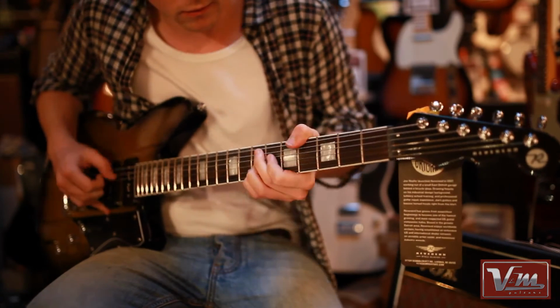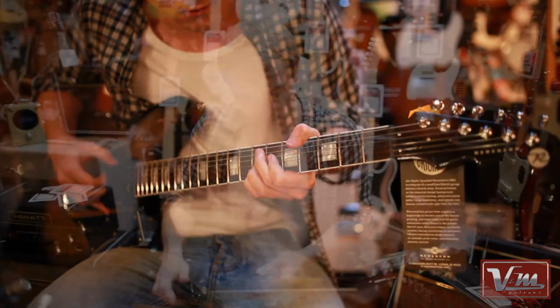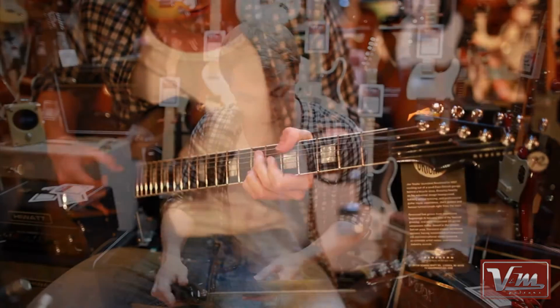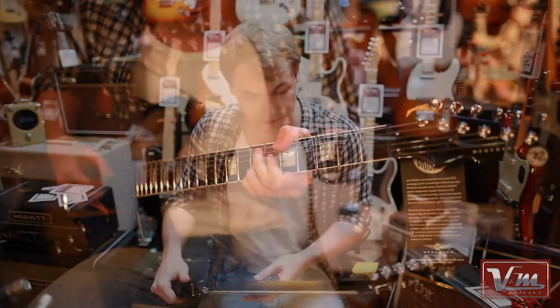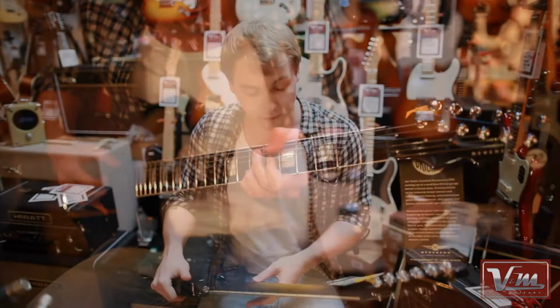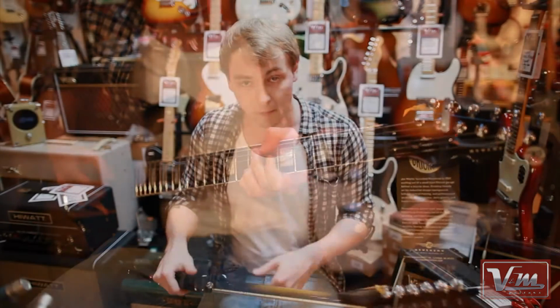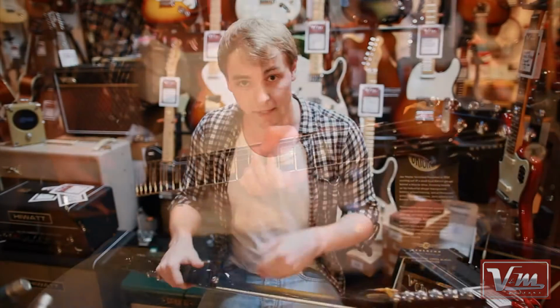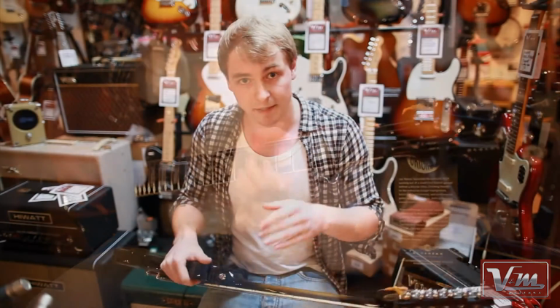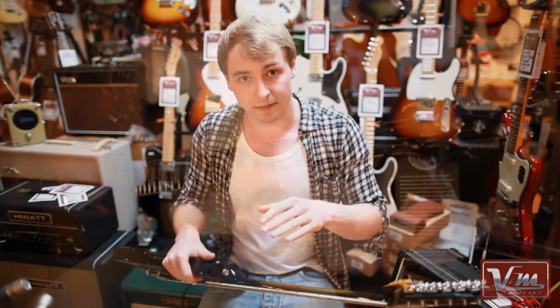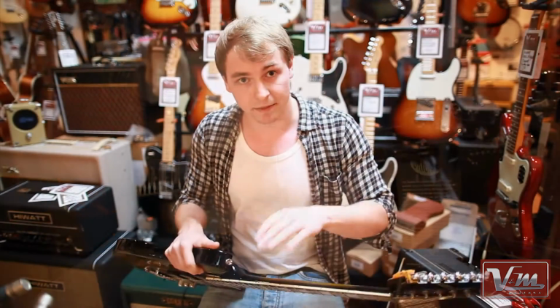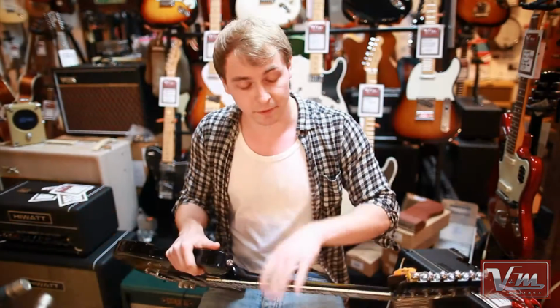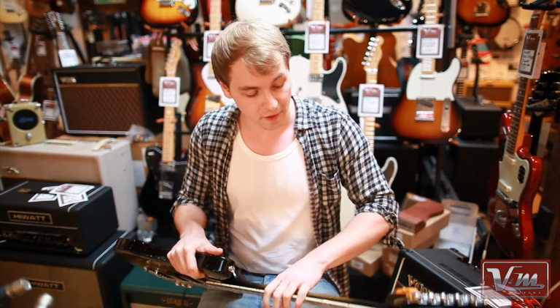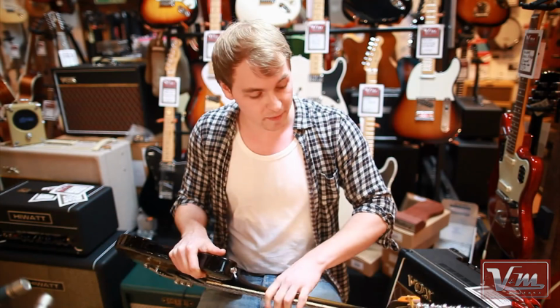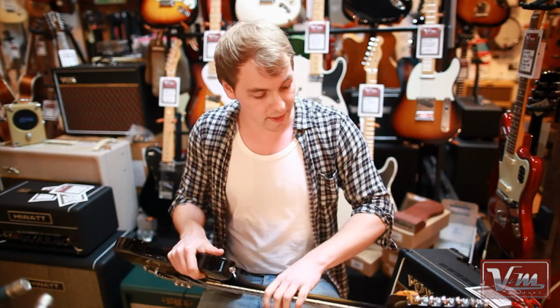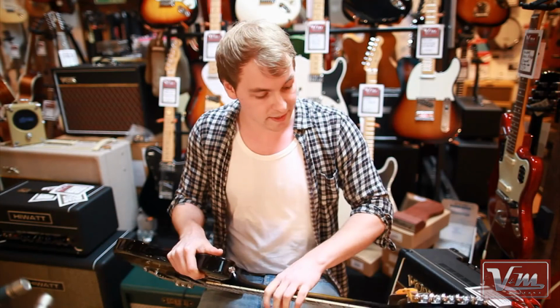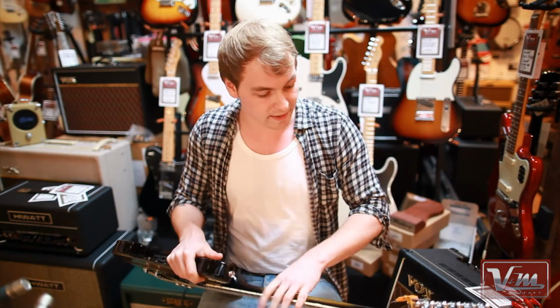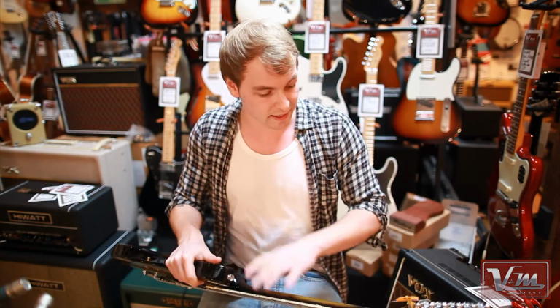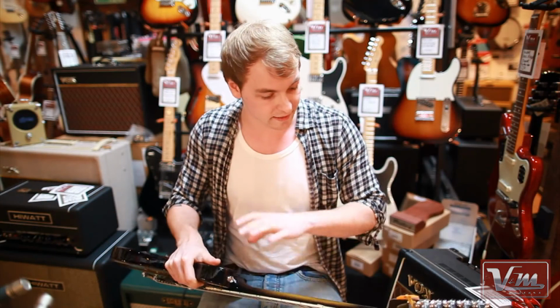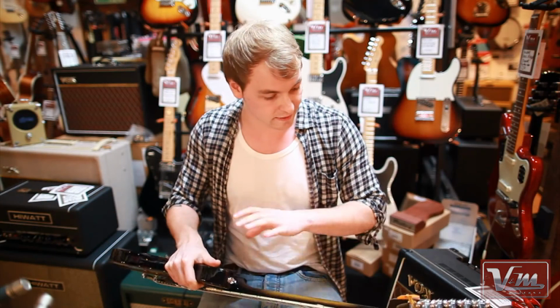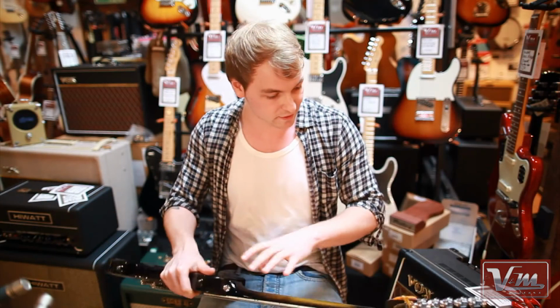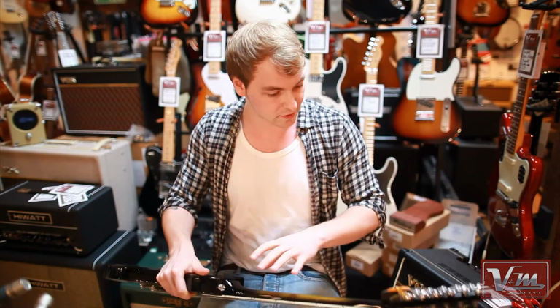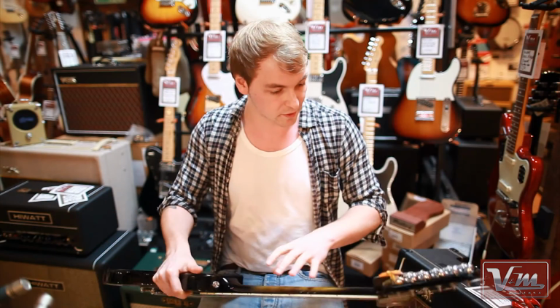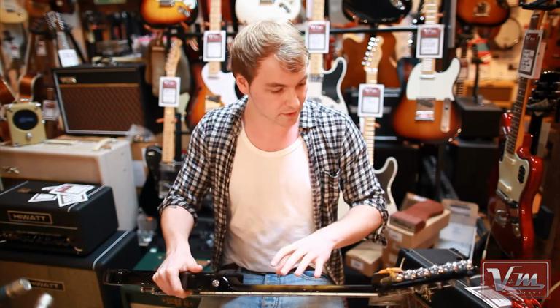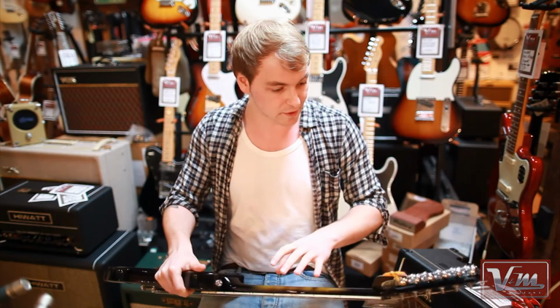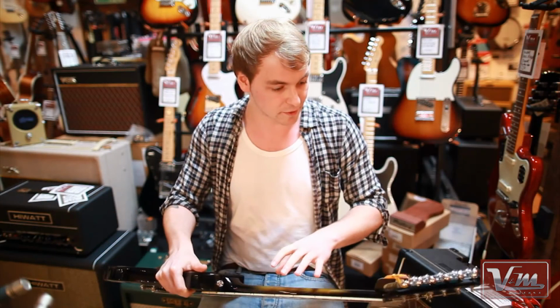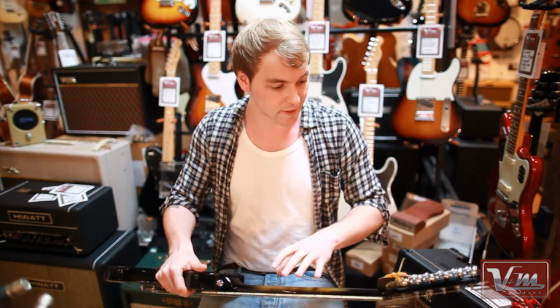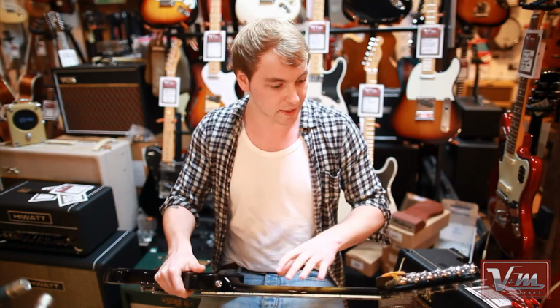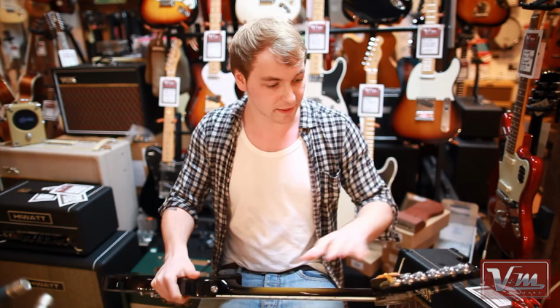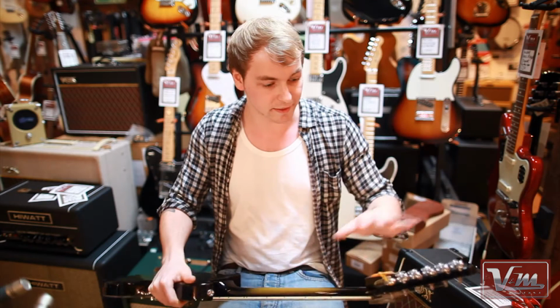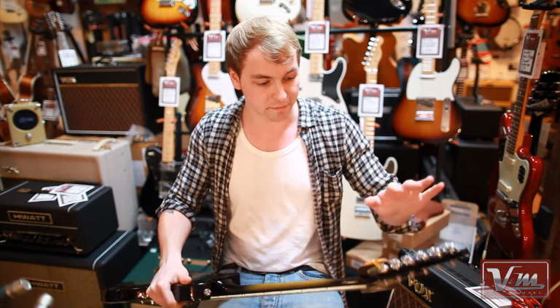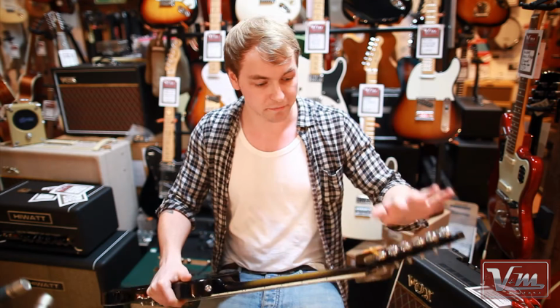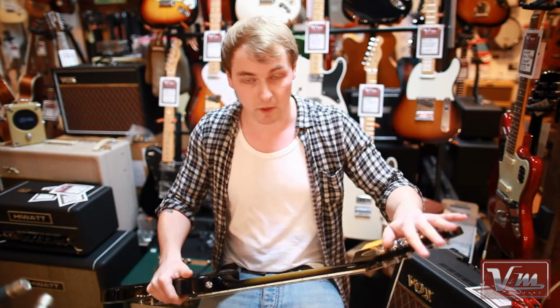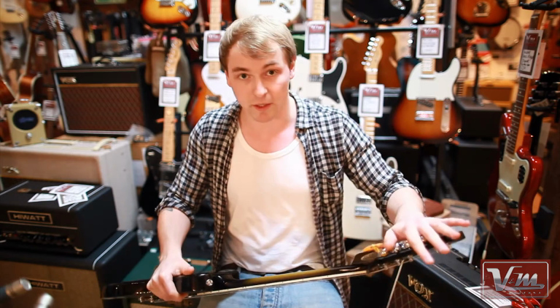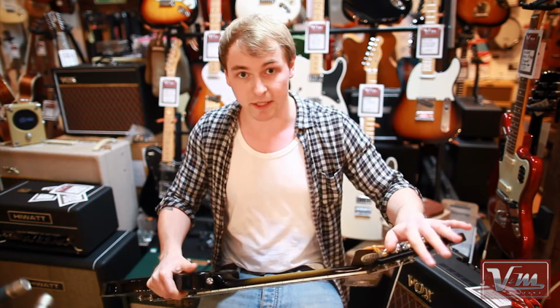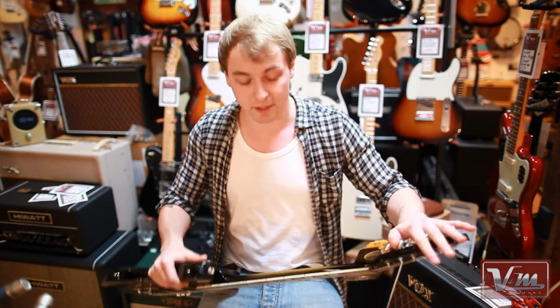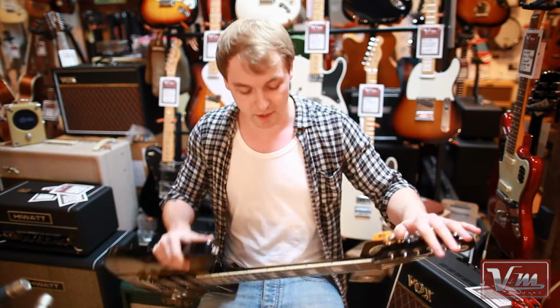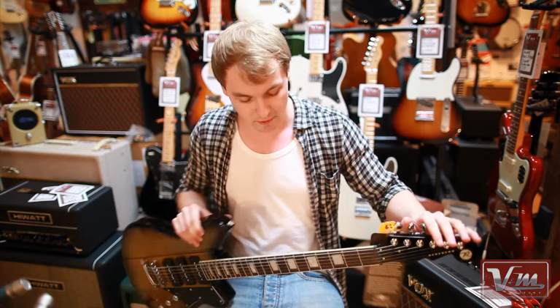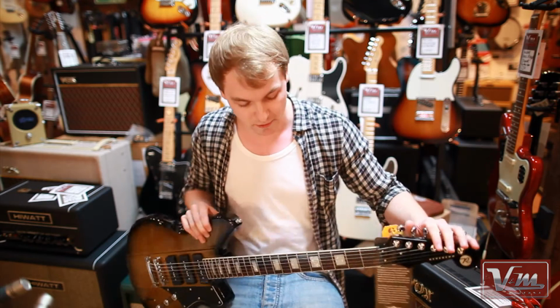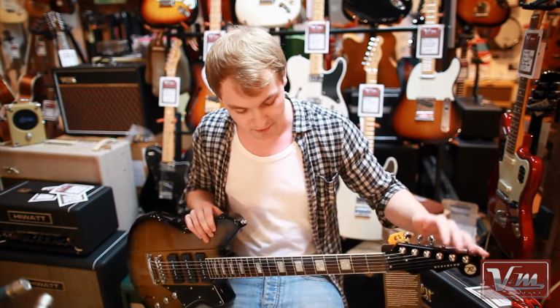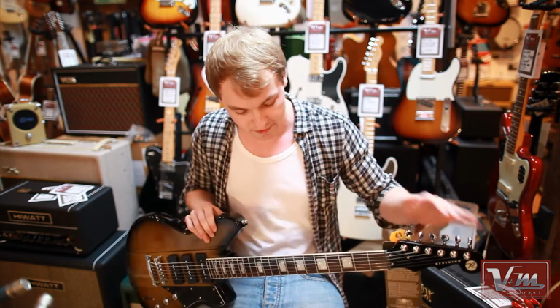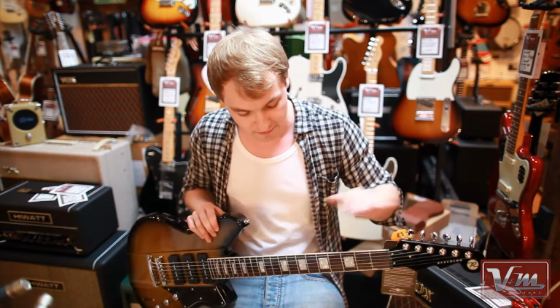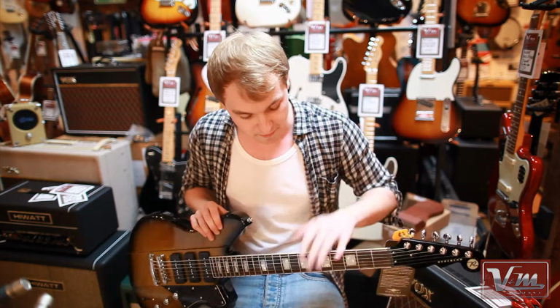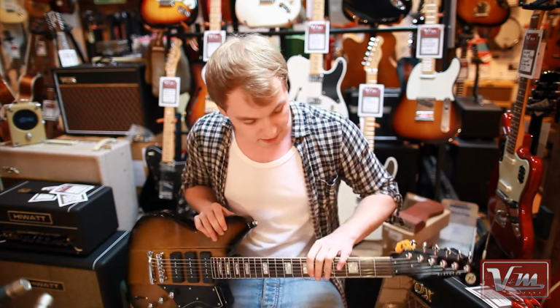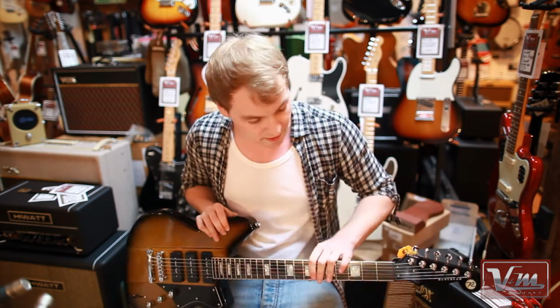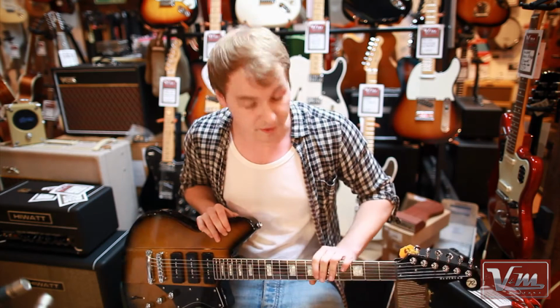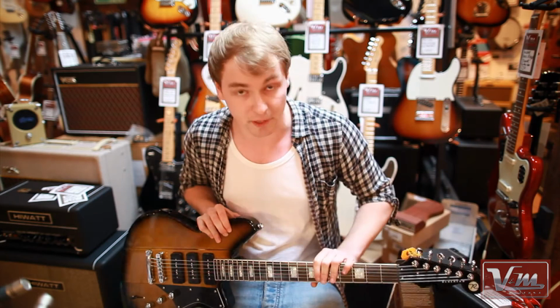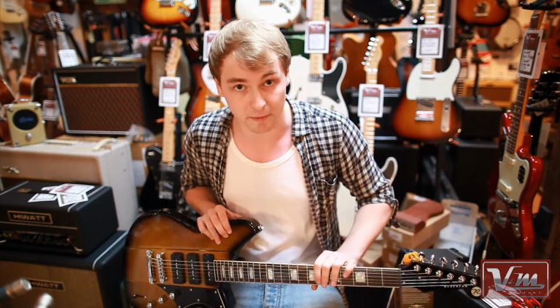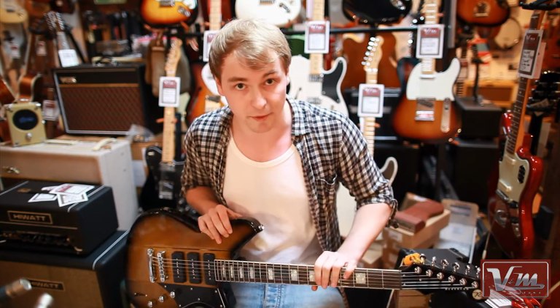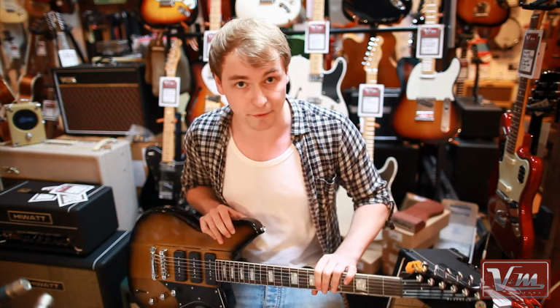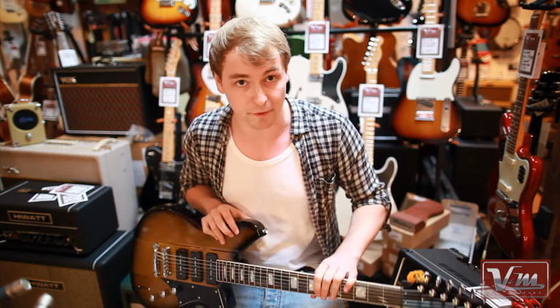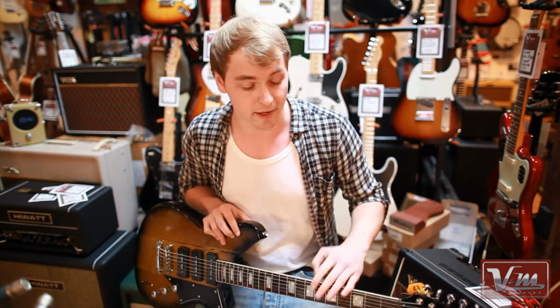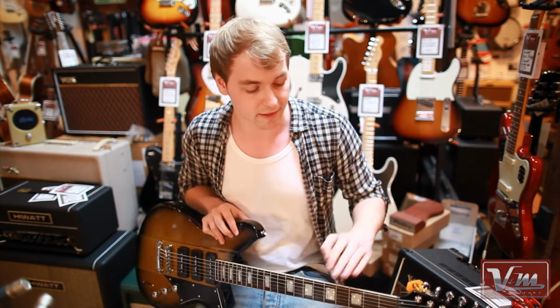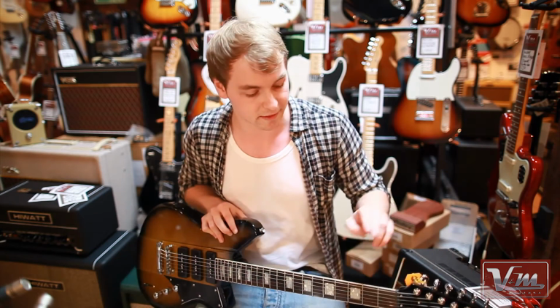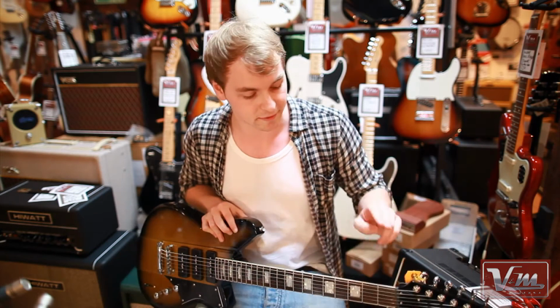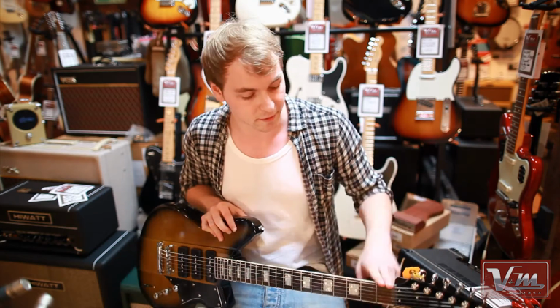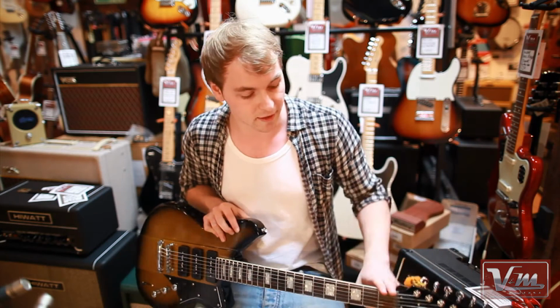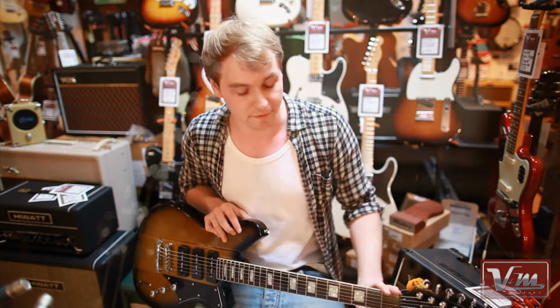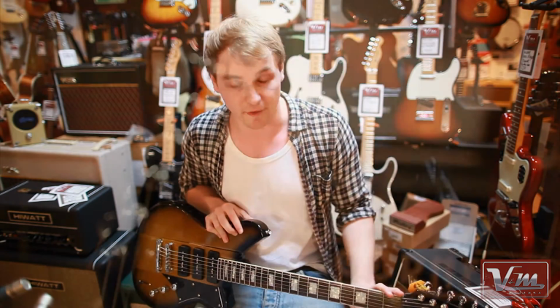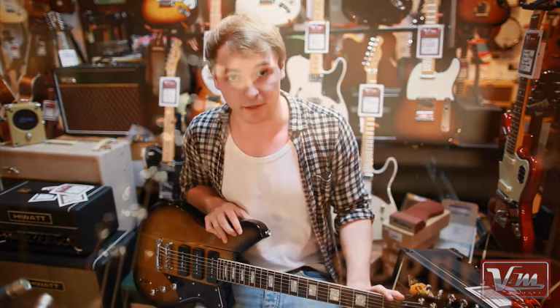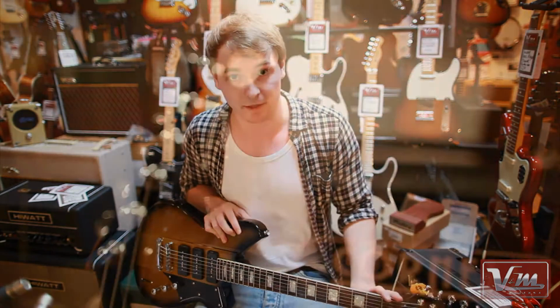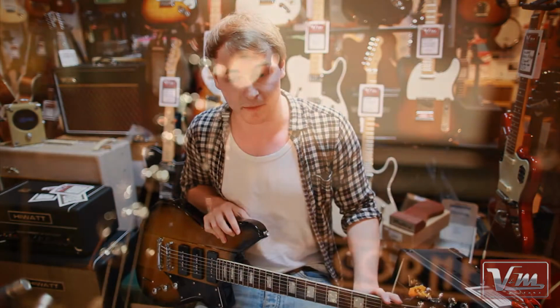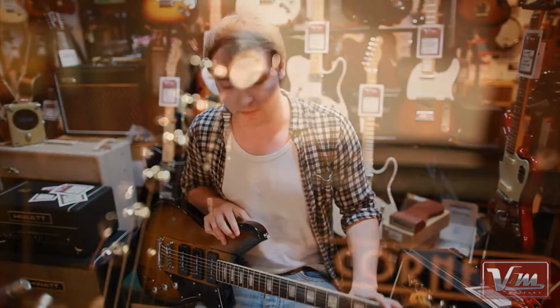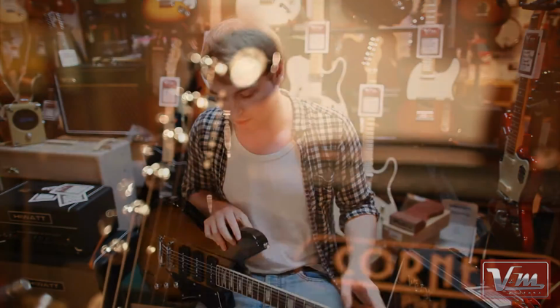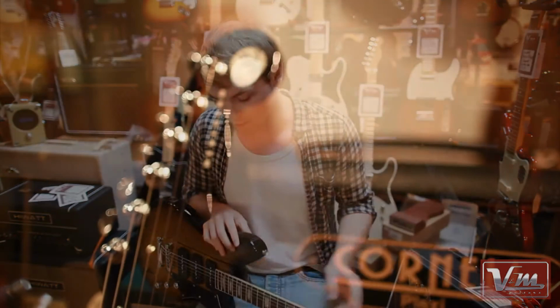As always, three-piece neck, solid Carina, locking tuners, medium jumbo frets, graphite nut at the top.